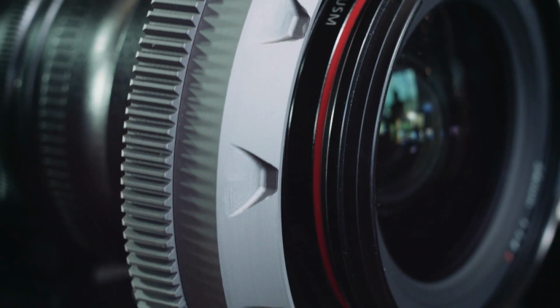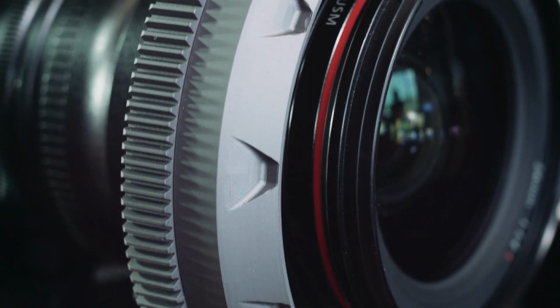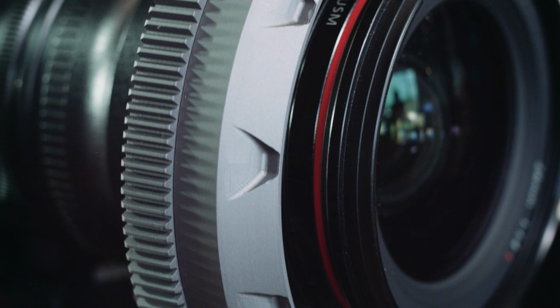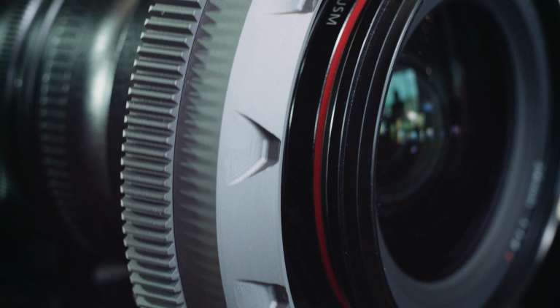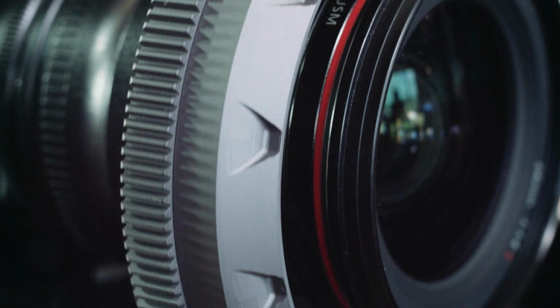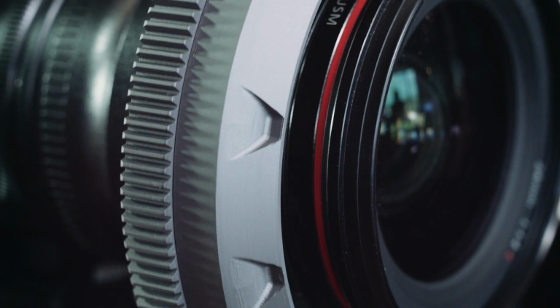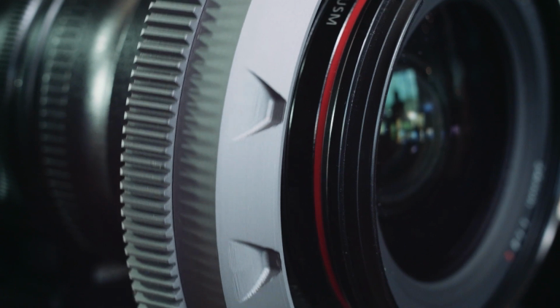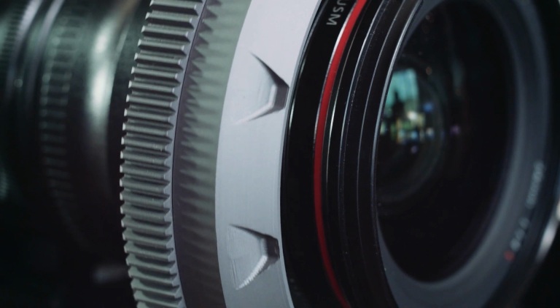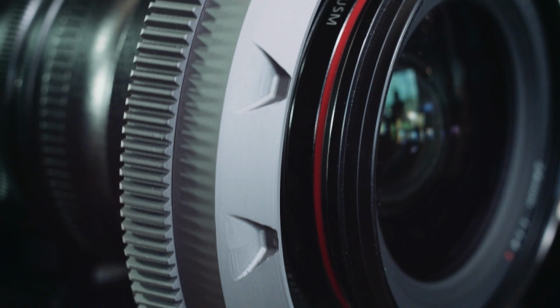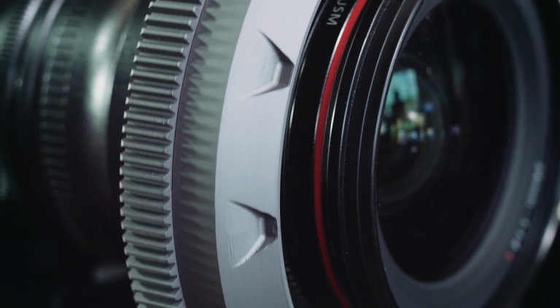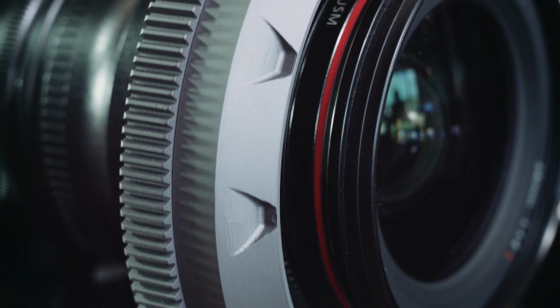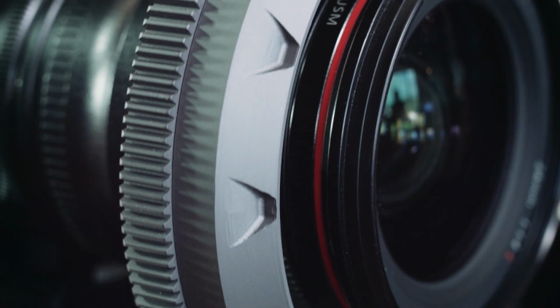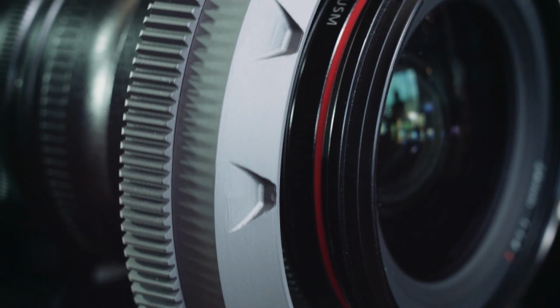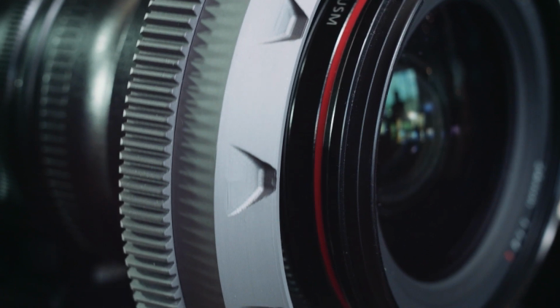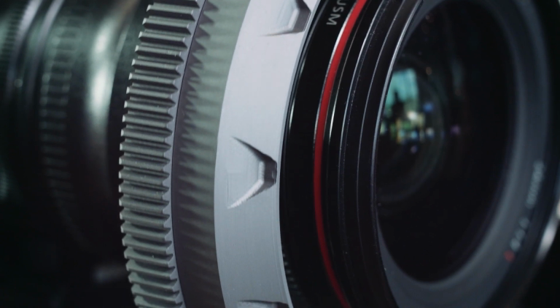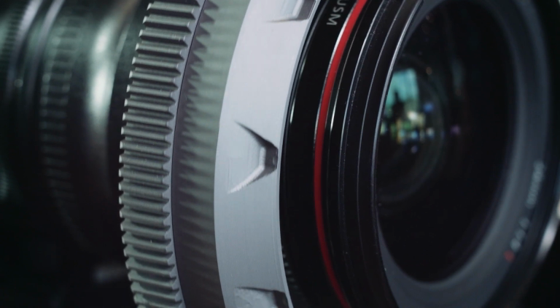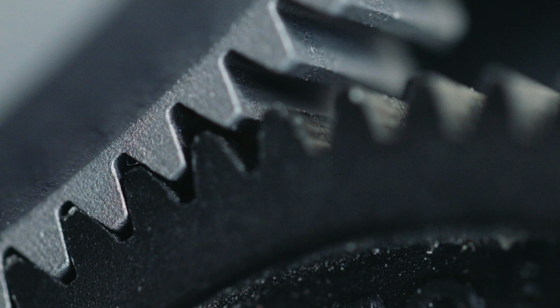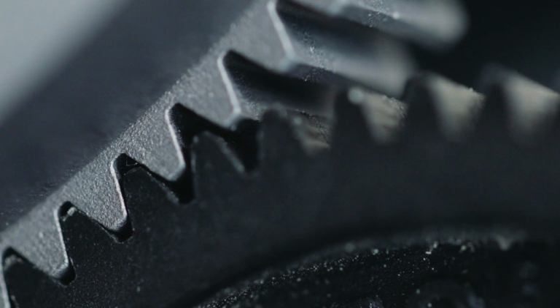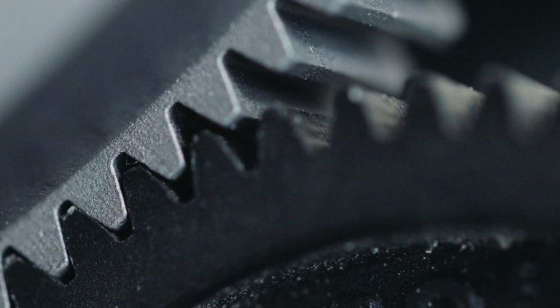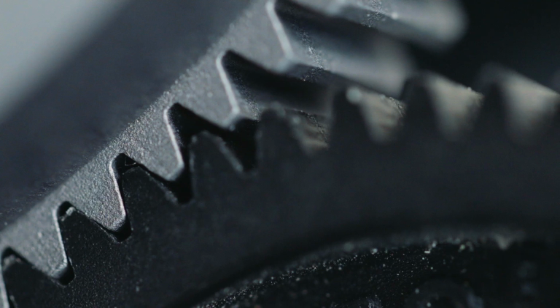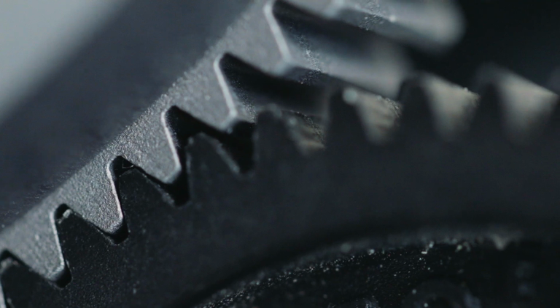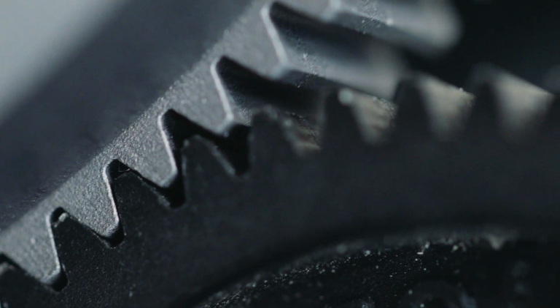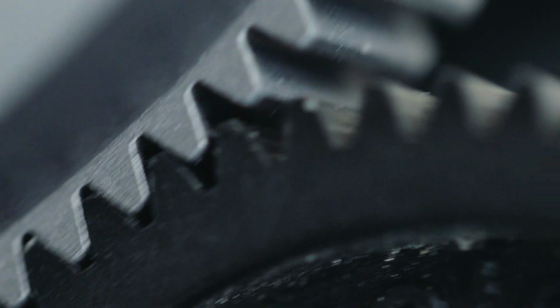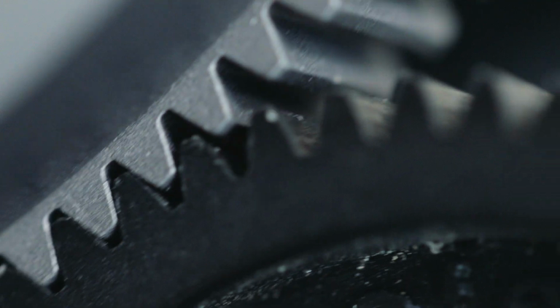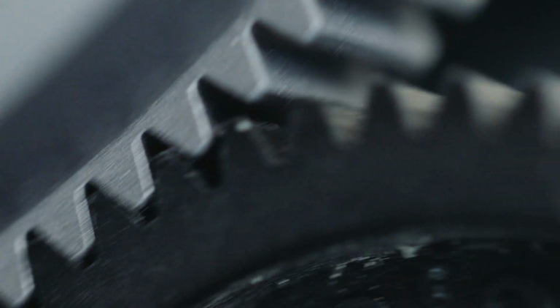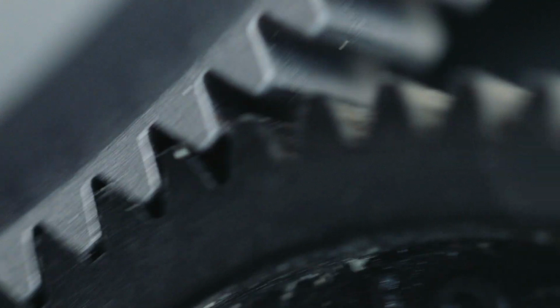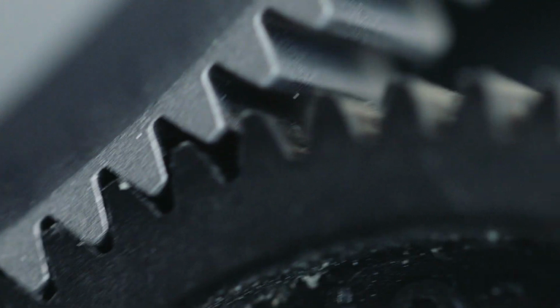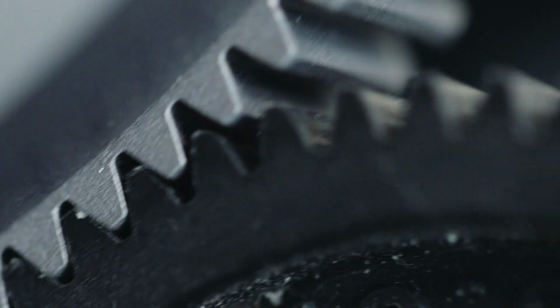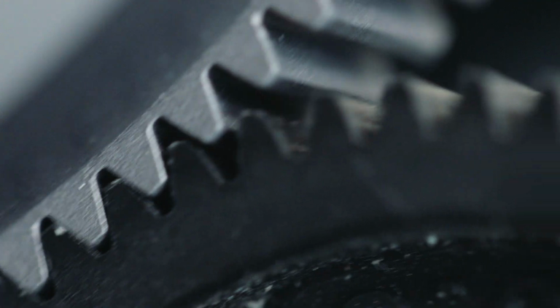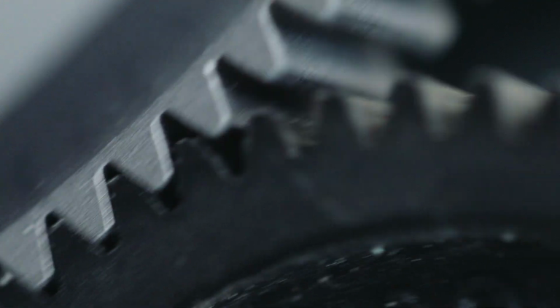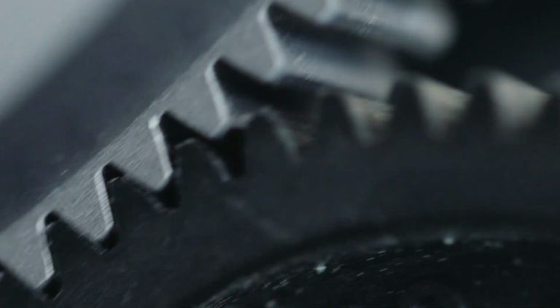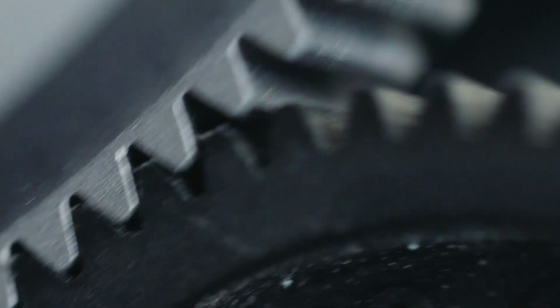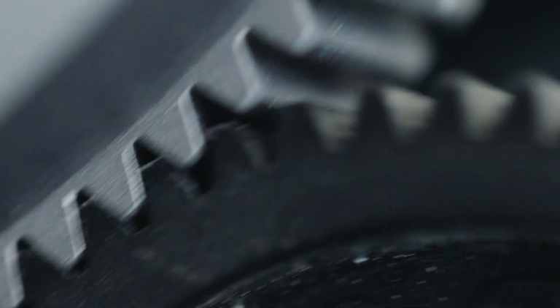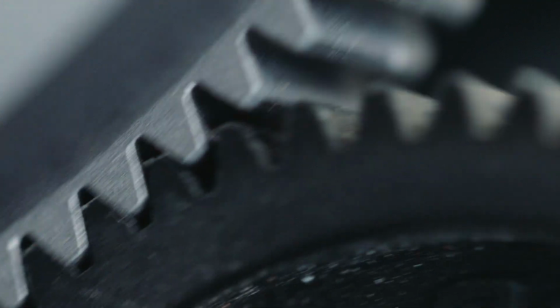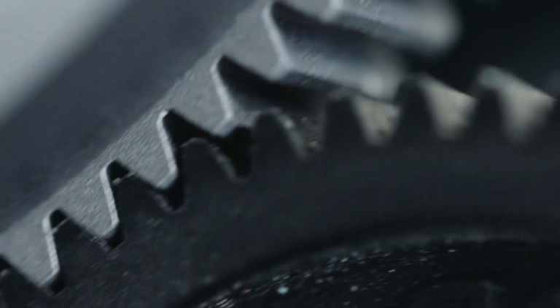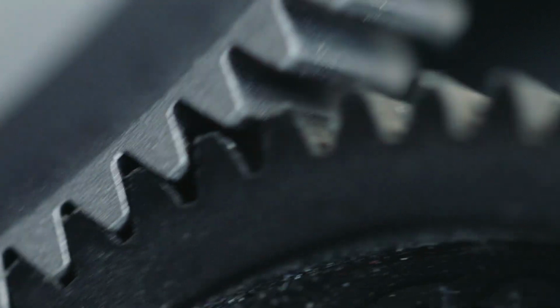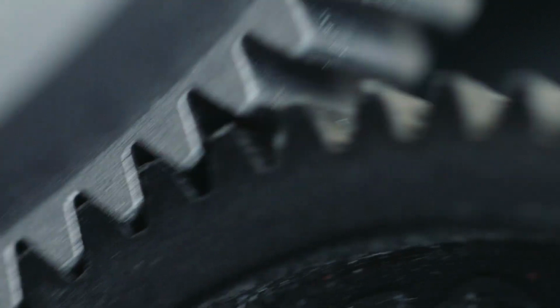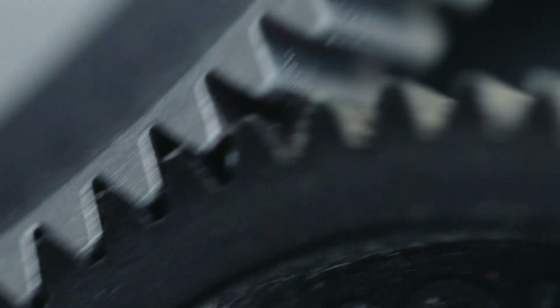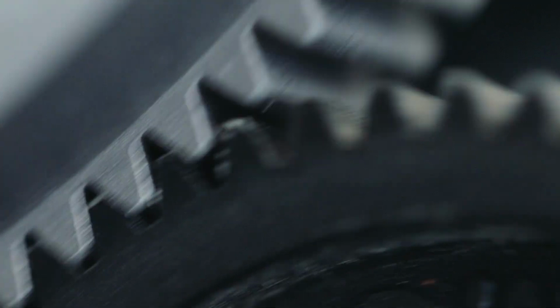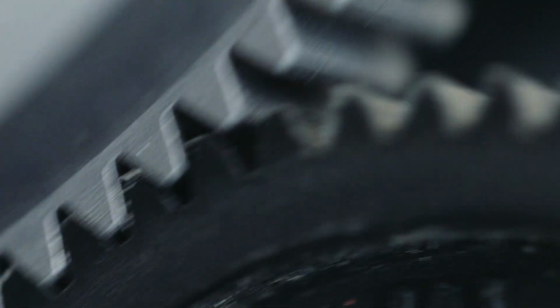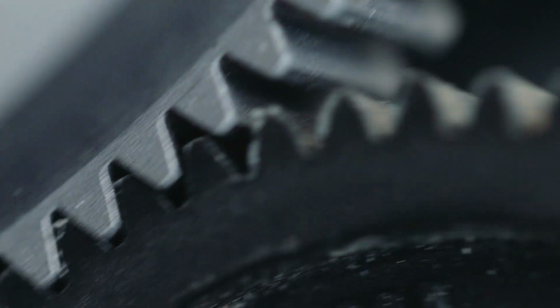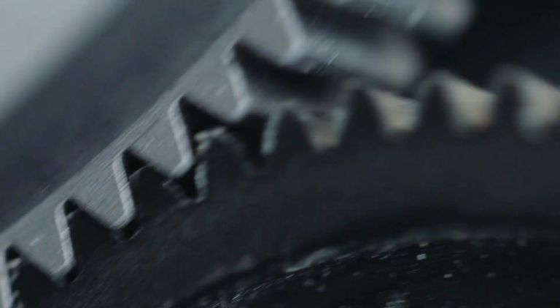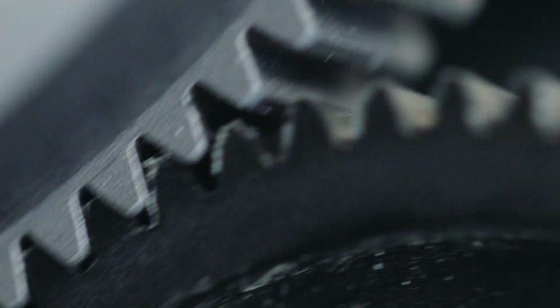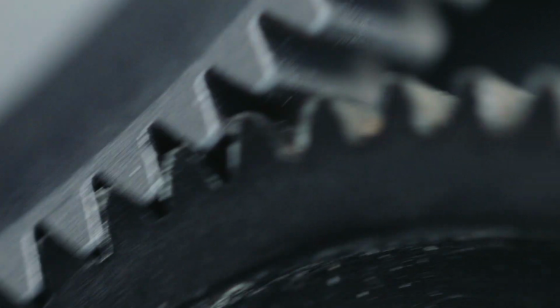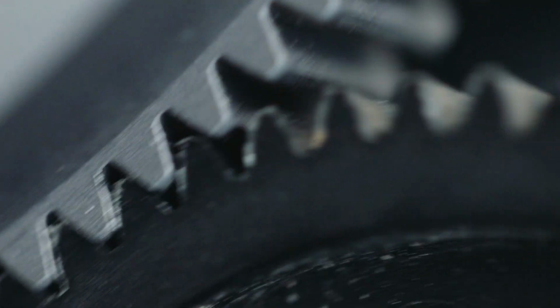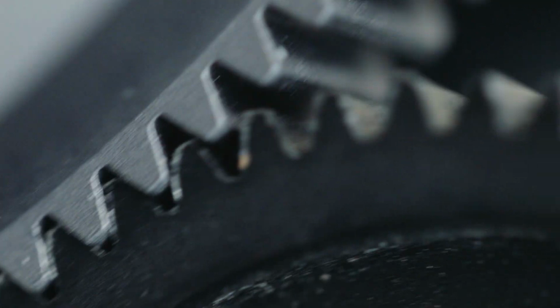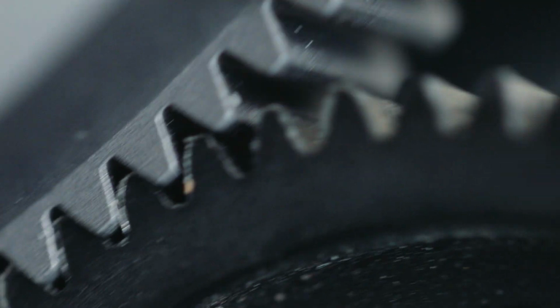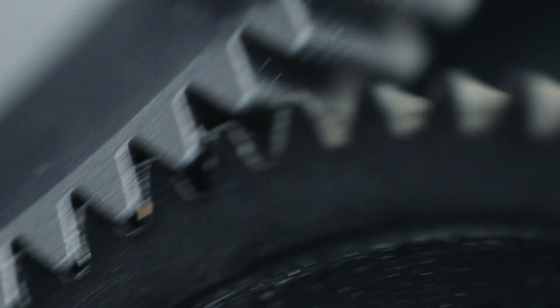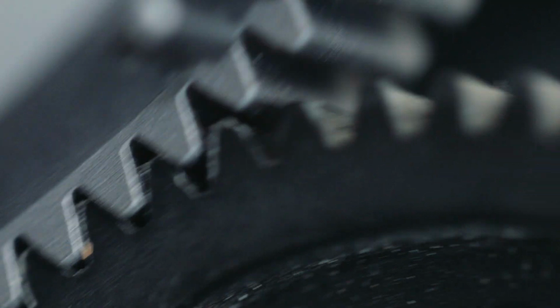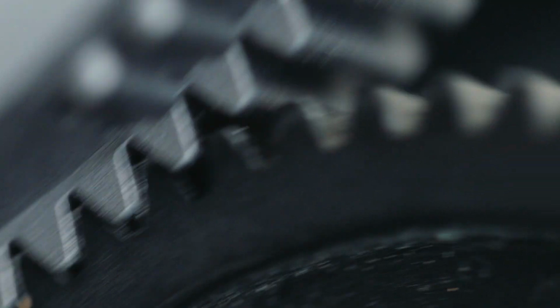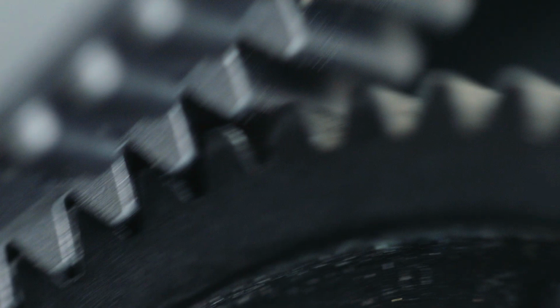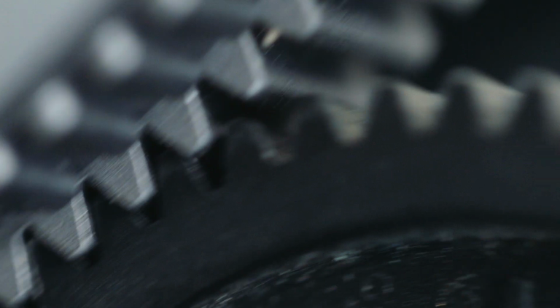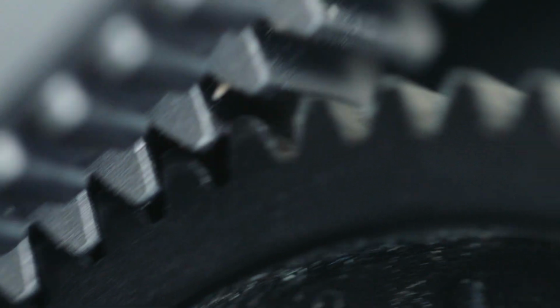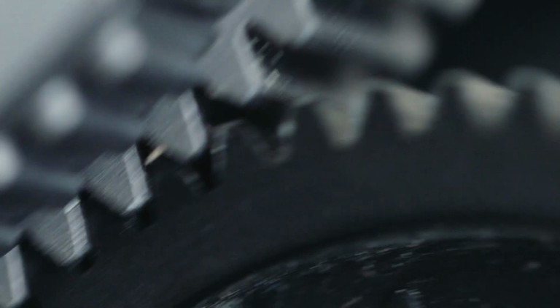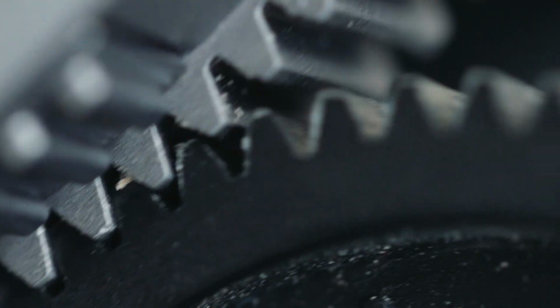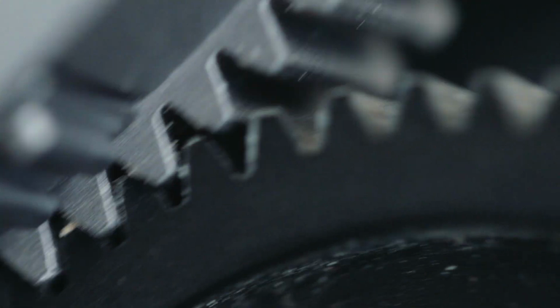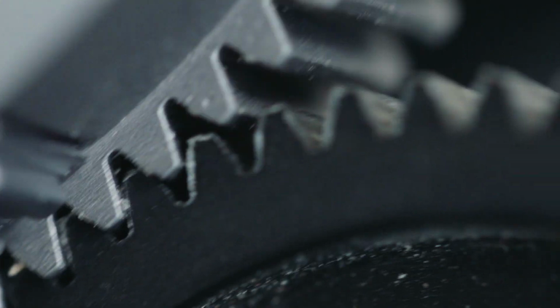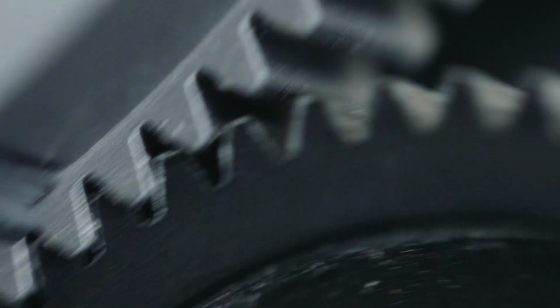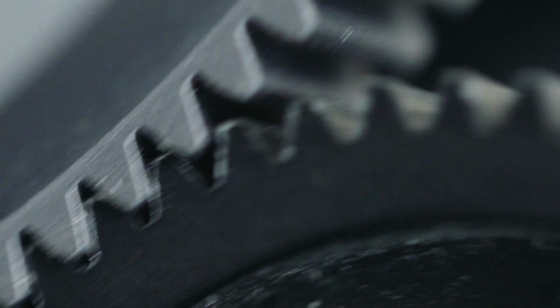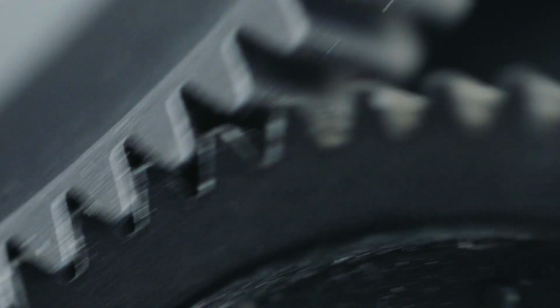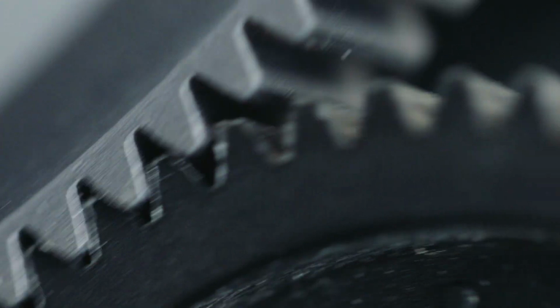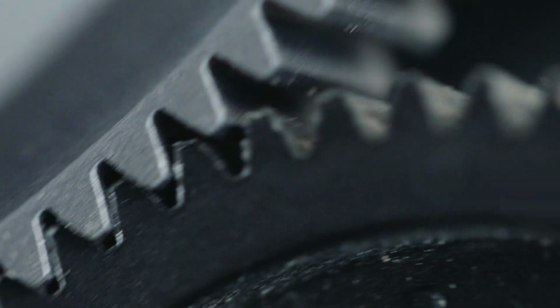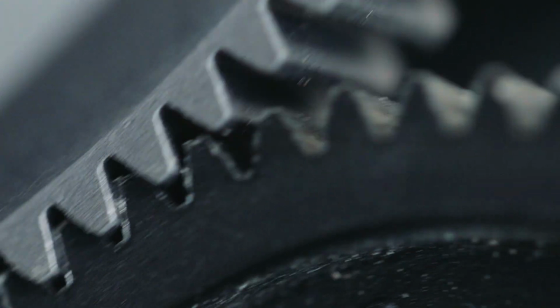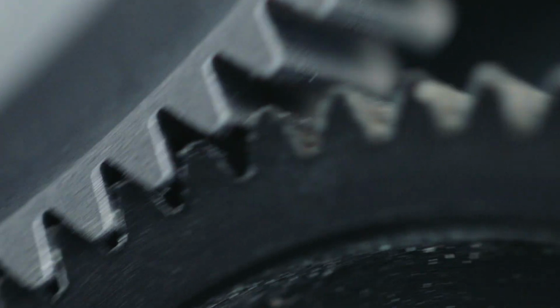The gear teeth are machined with the industry standard 0.8 module gear pitch, which means it will work with any follow focus.